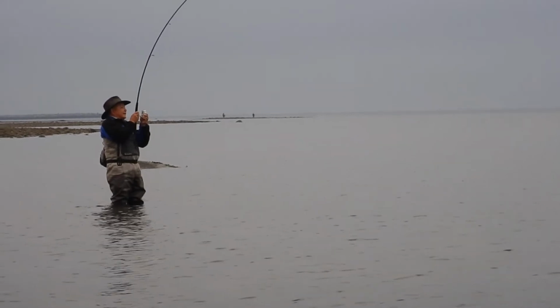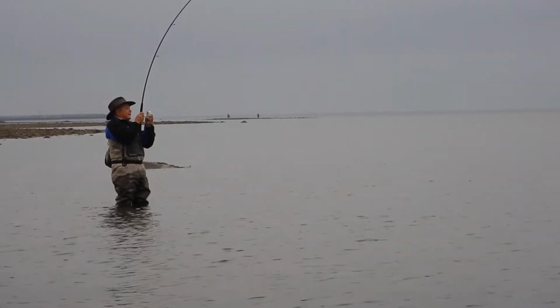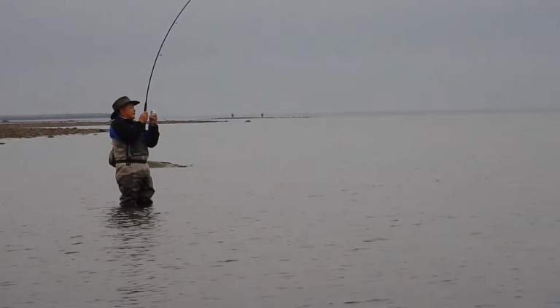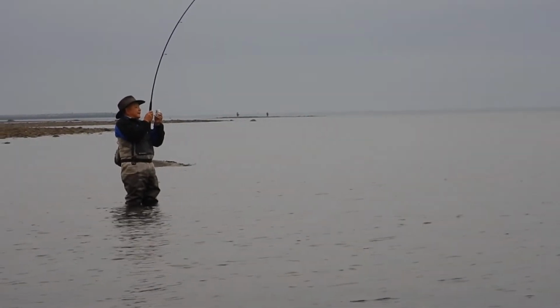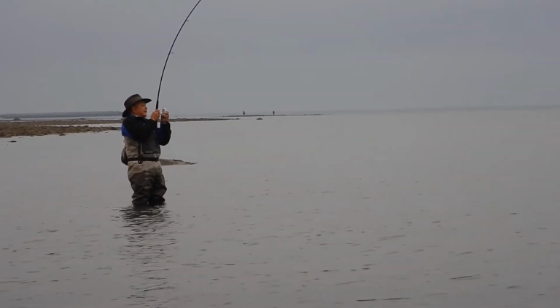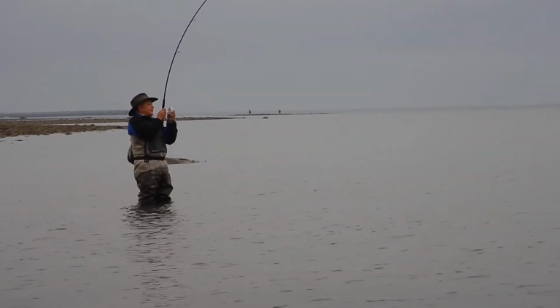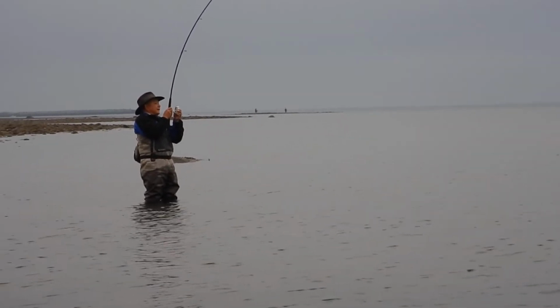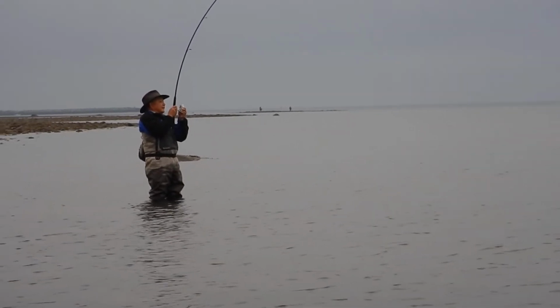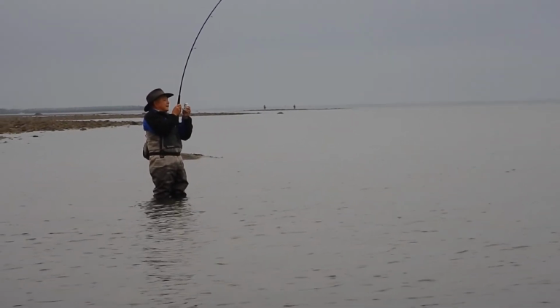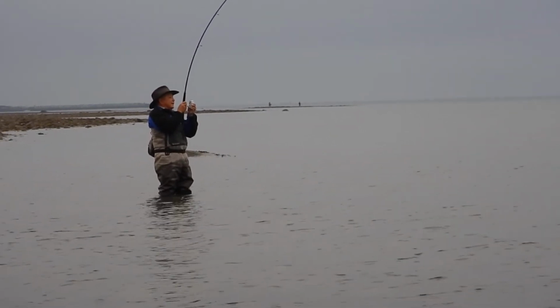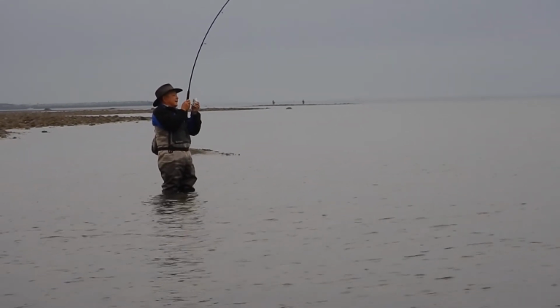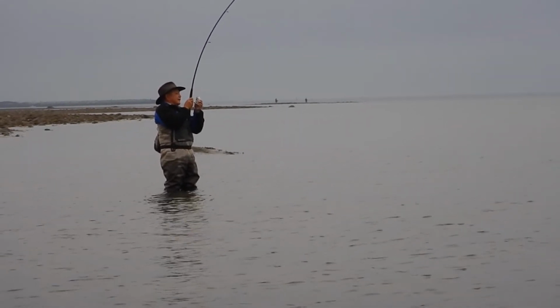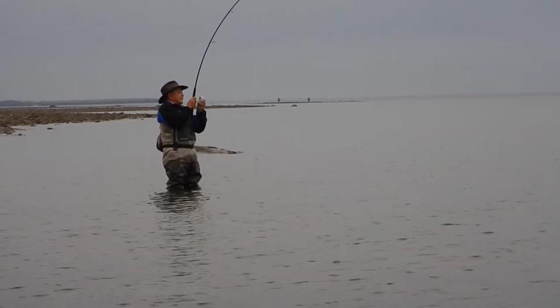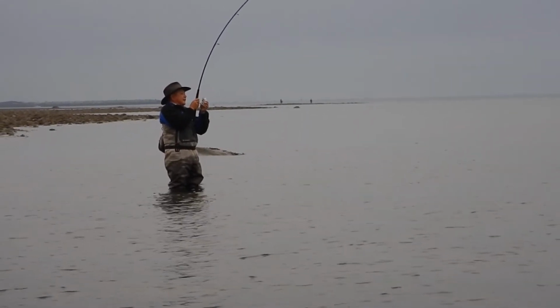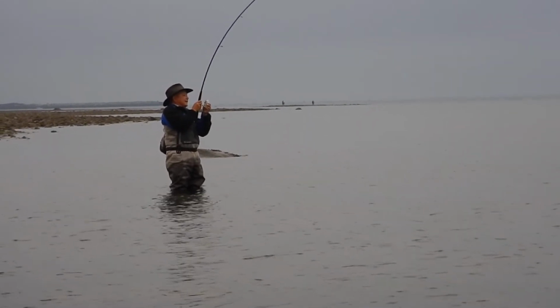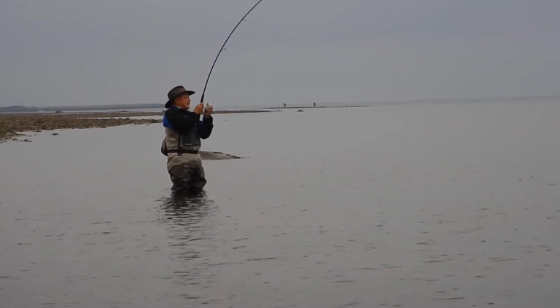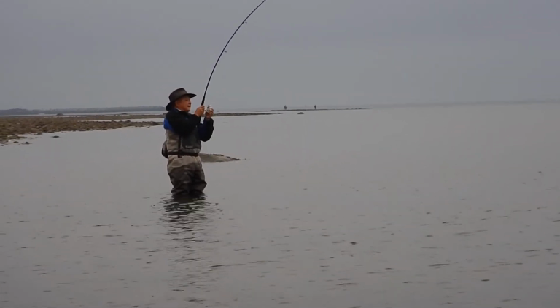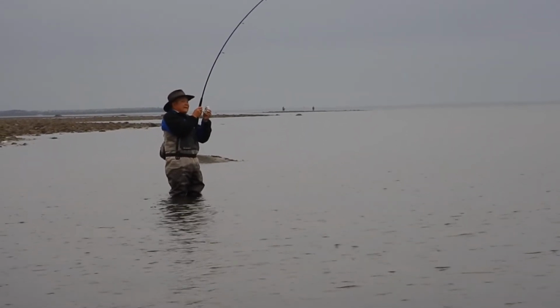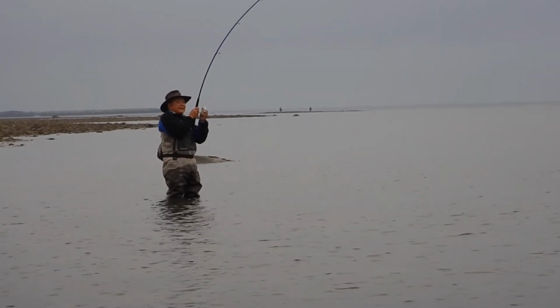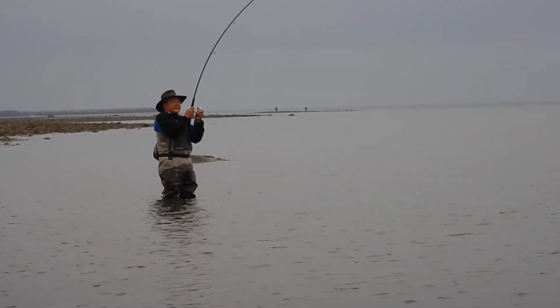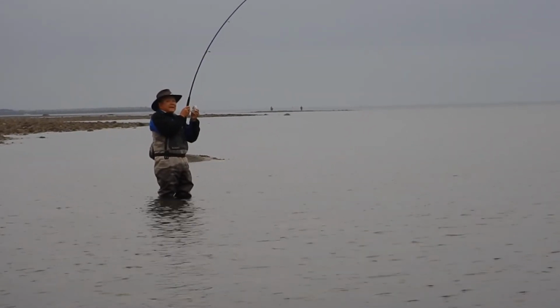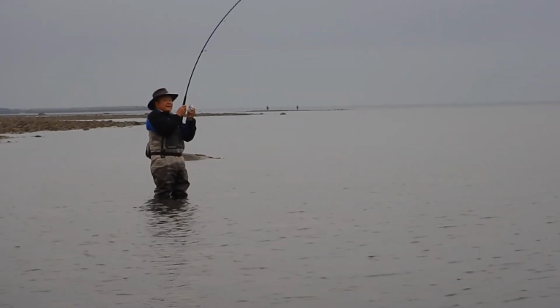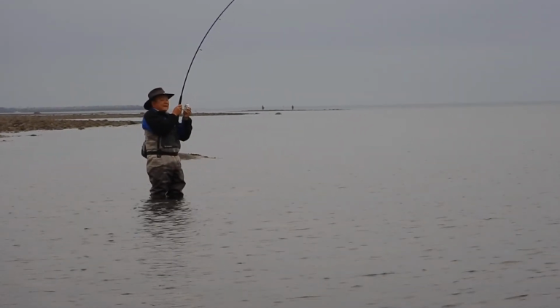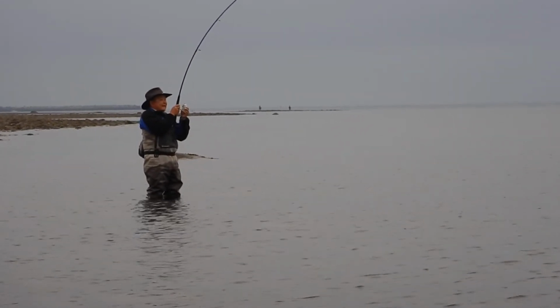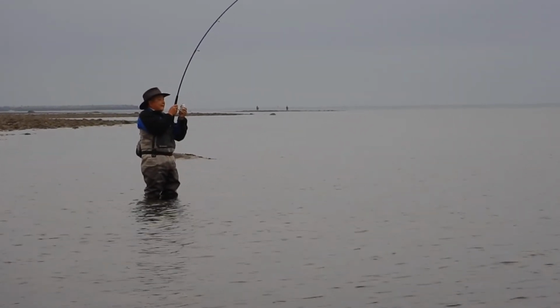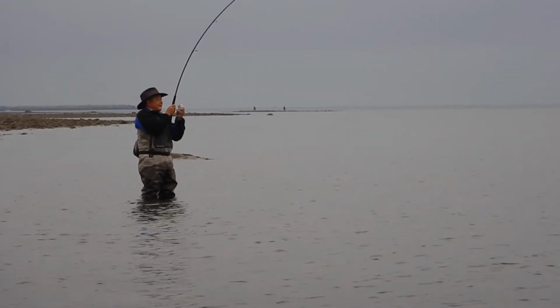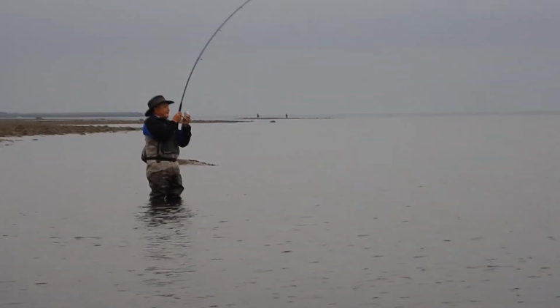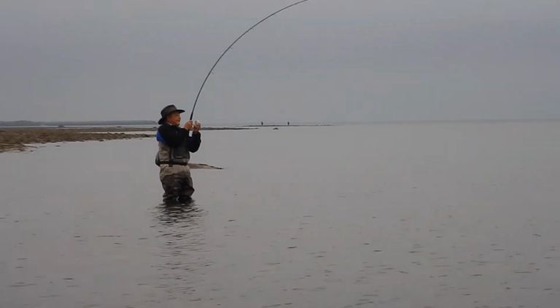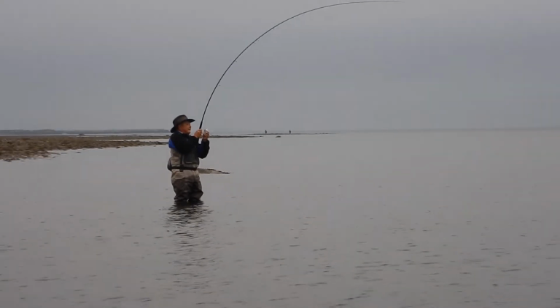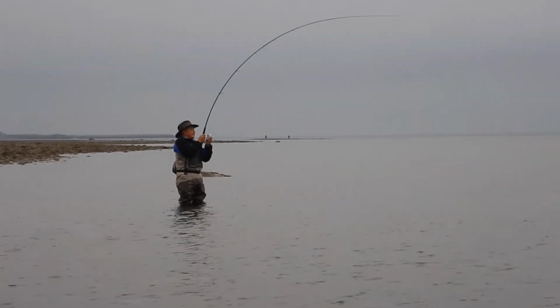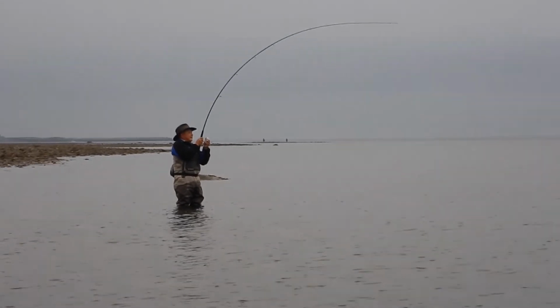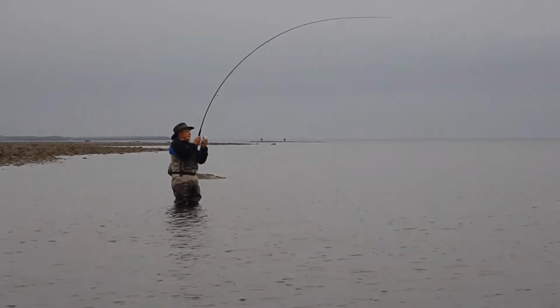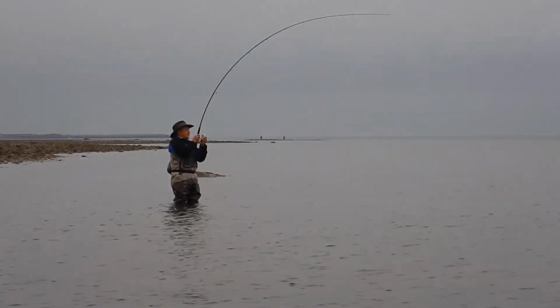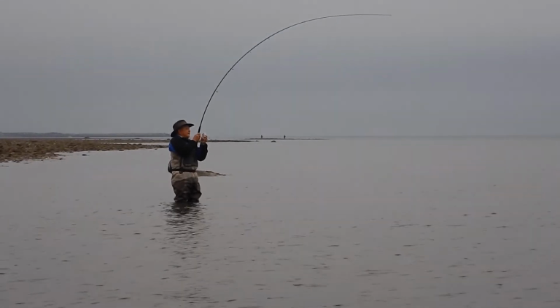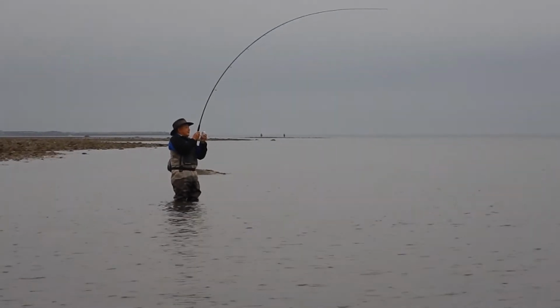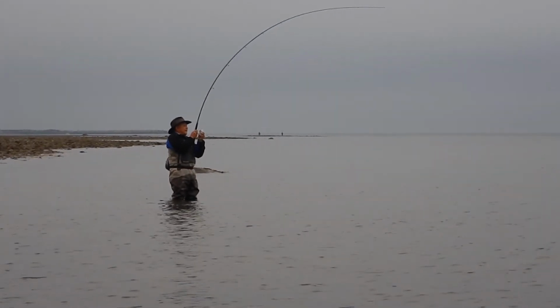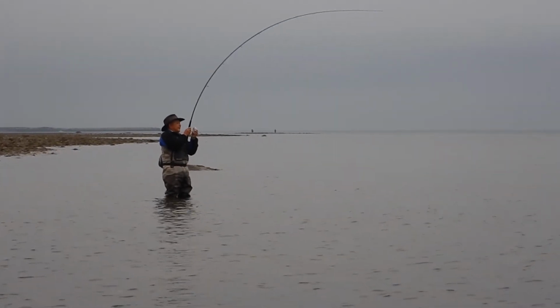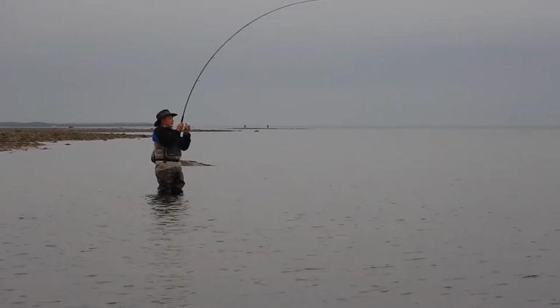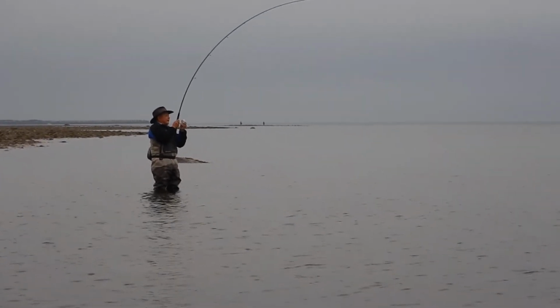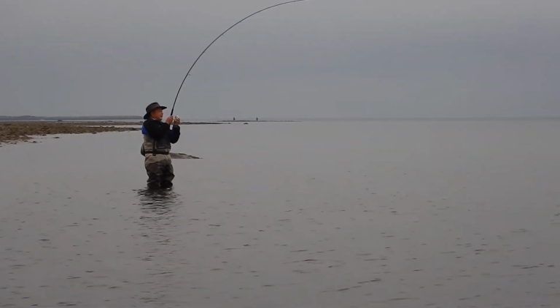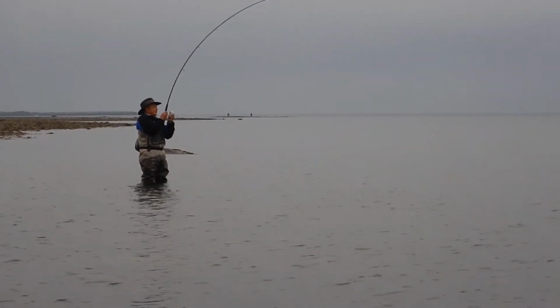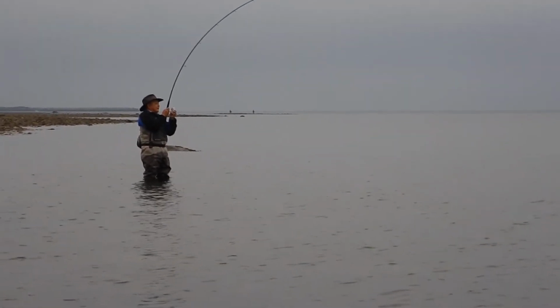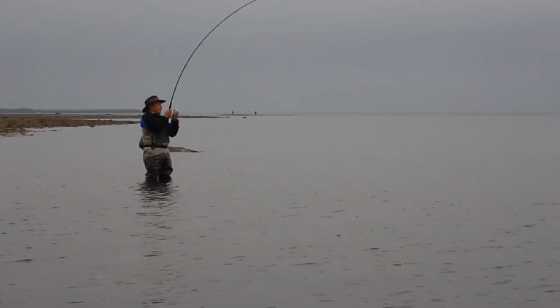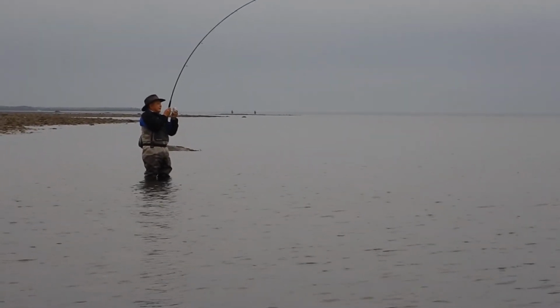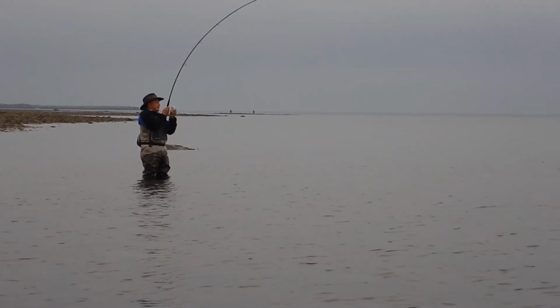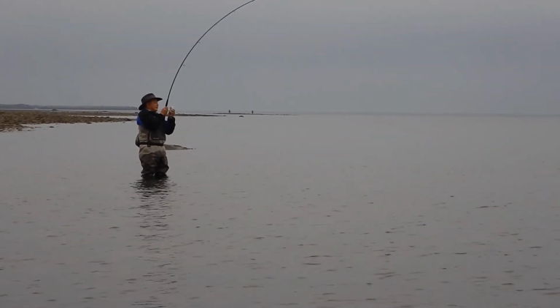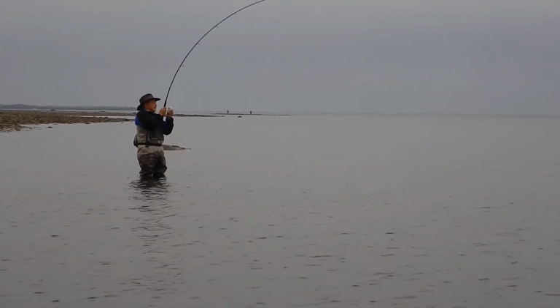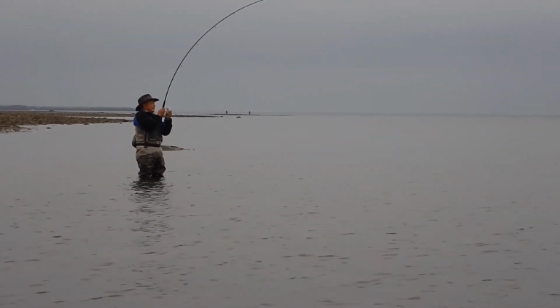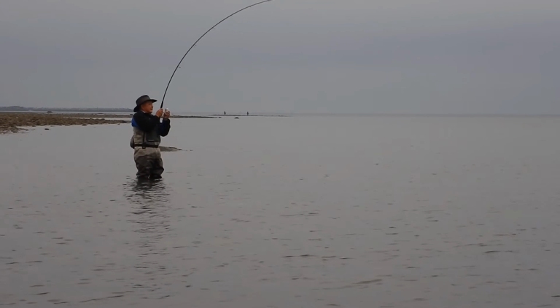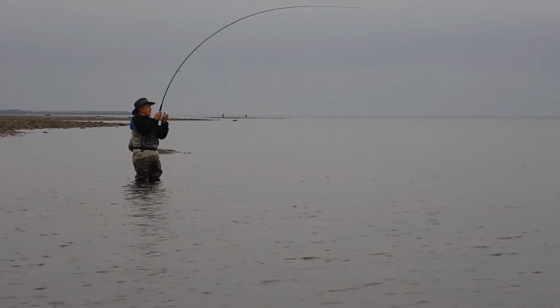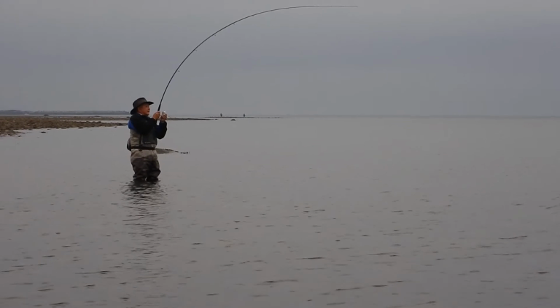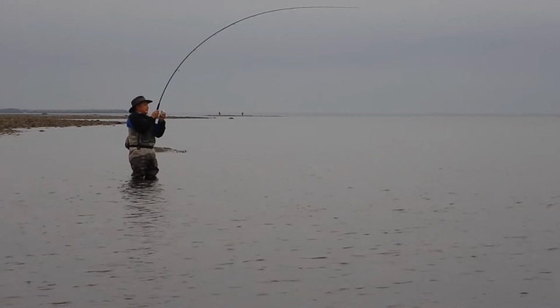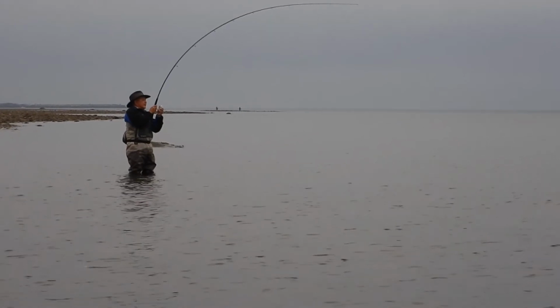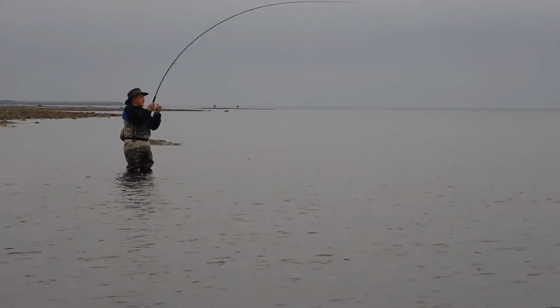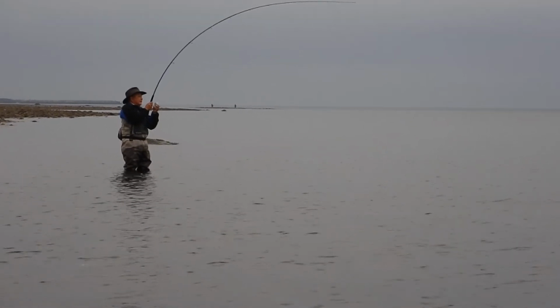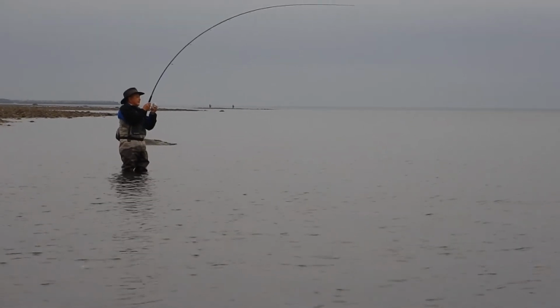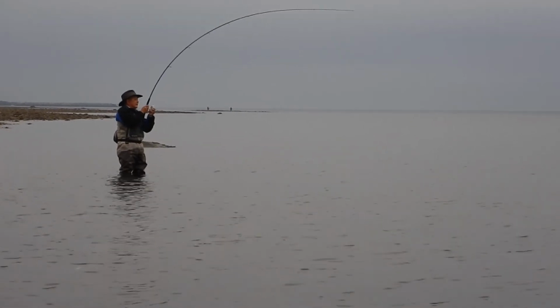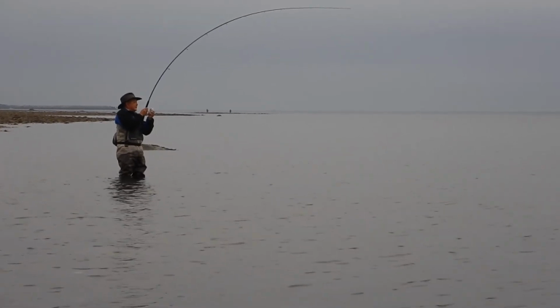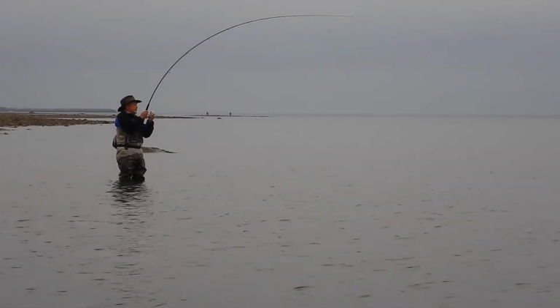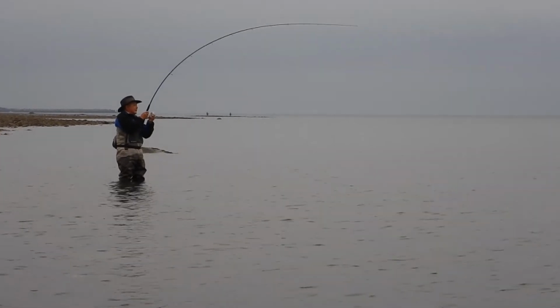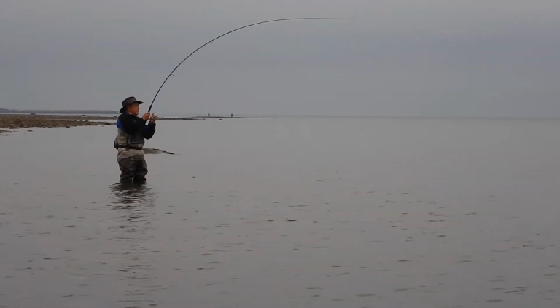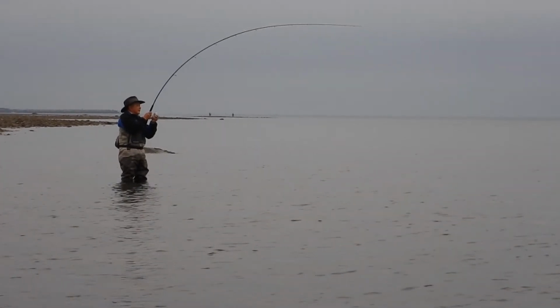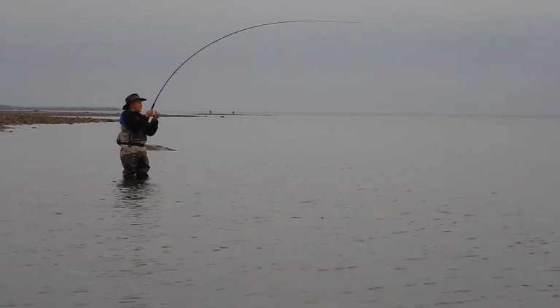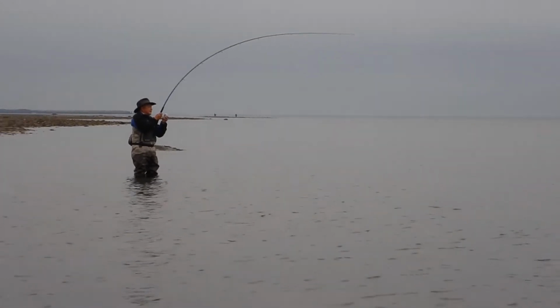A lucky day for me — we saw the salmon finning, first cast, and a huge coho hit.